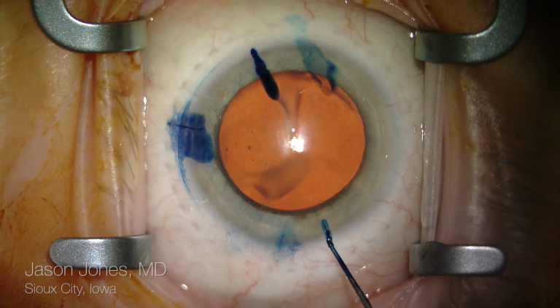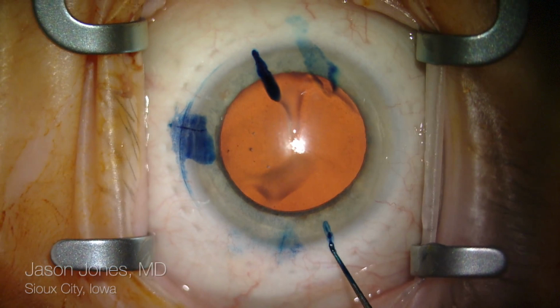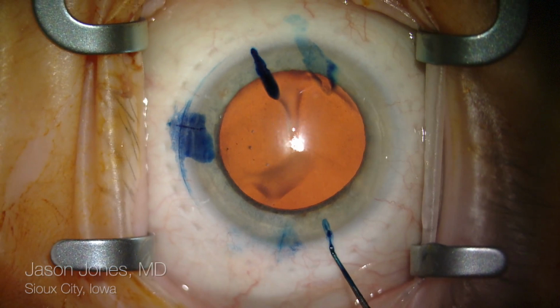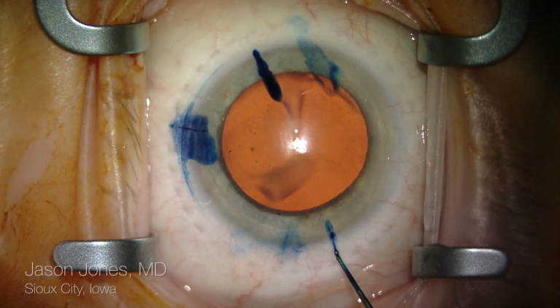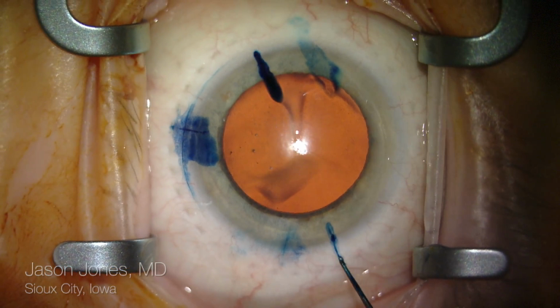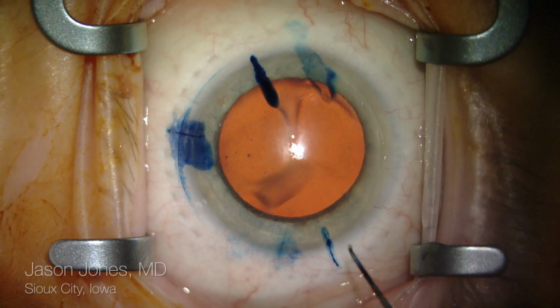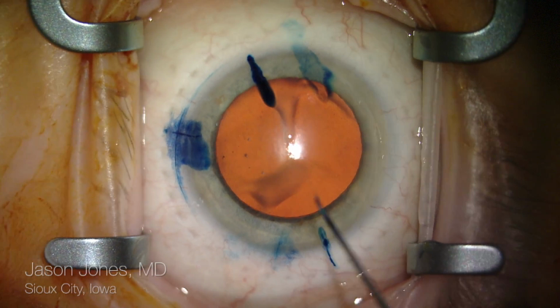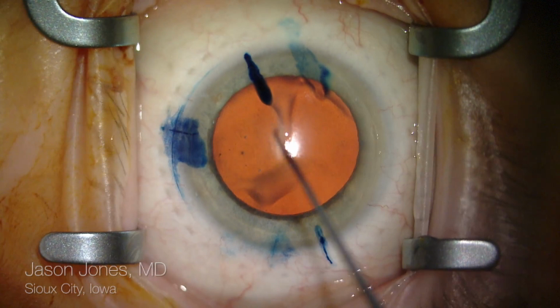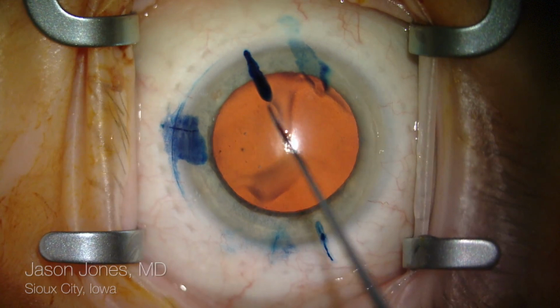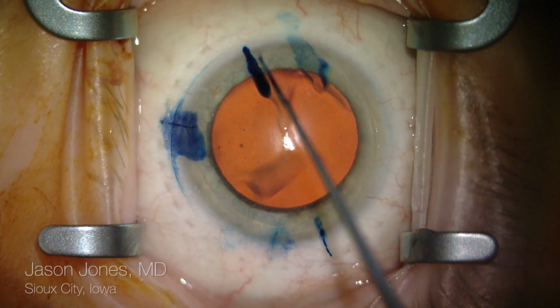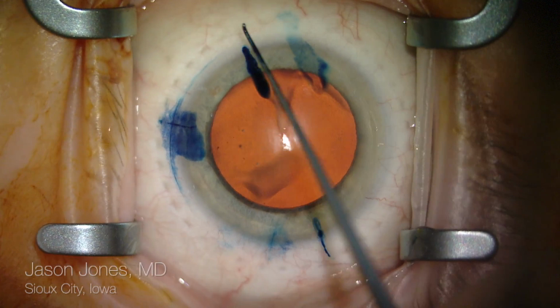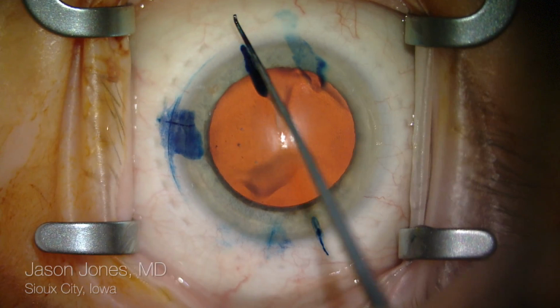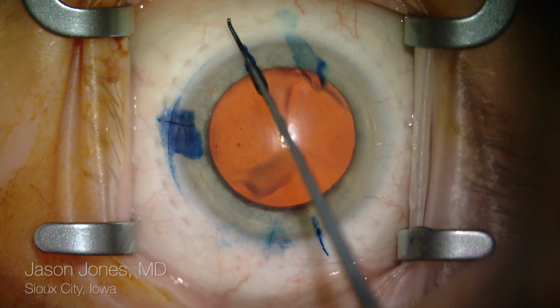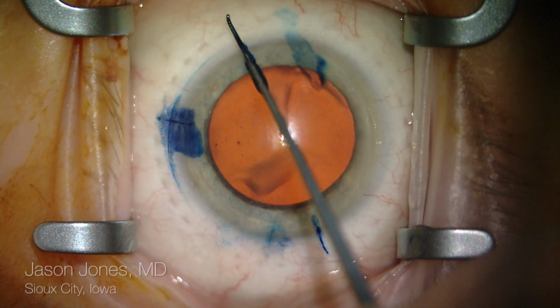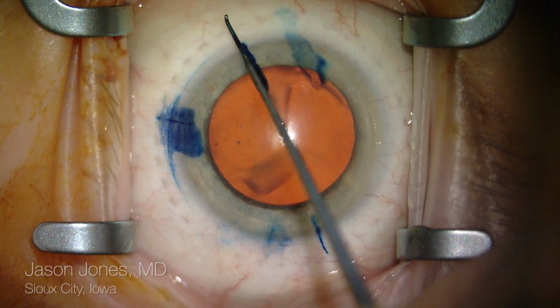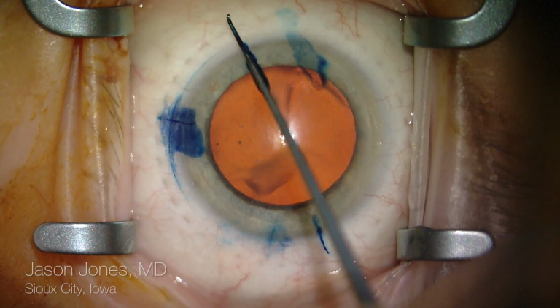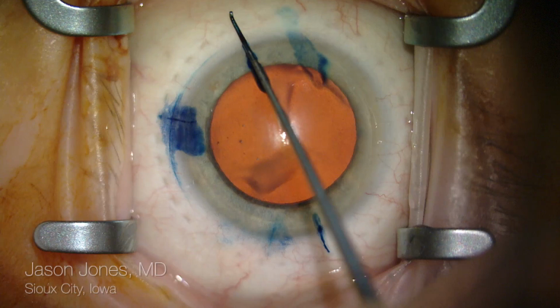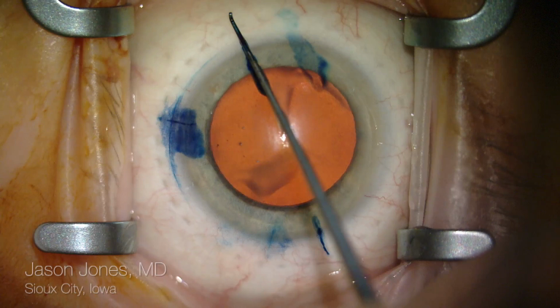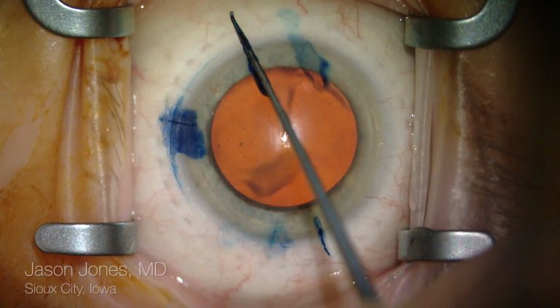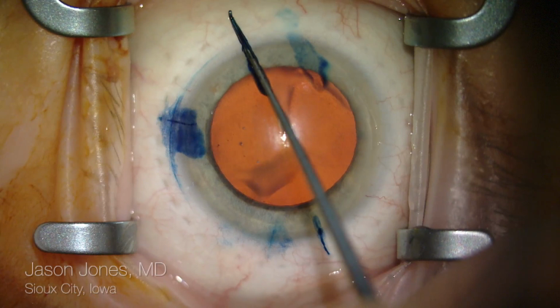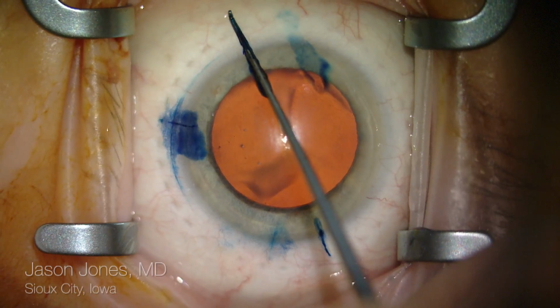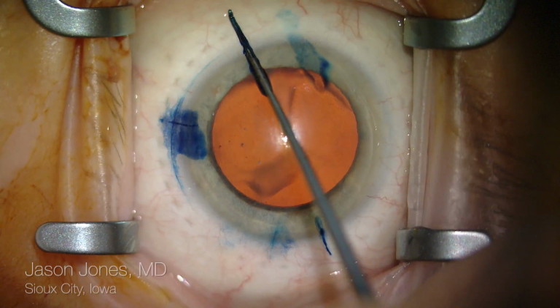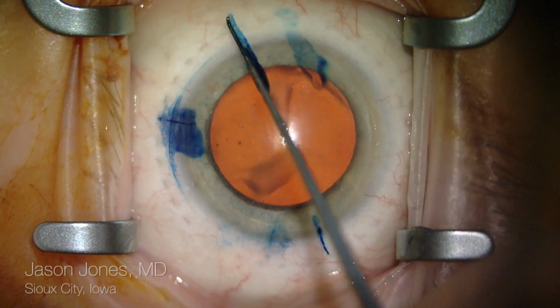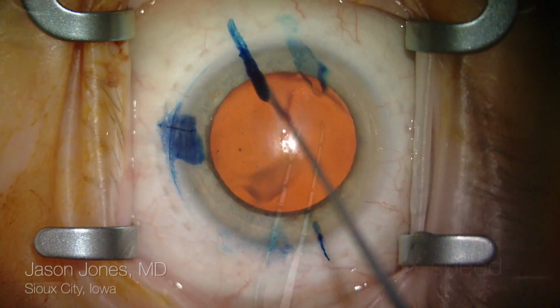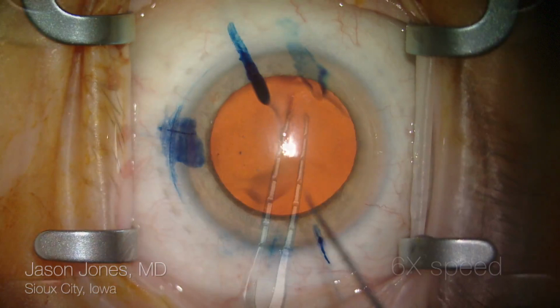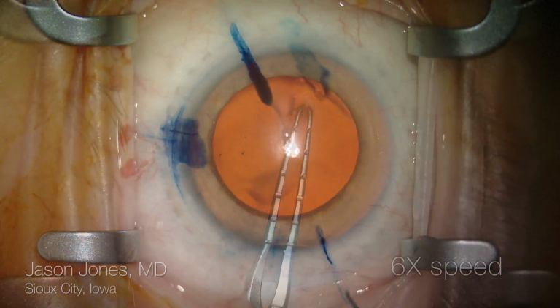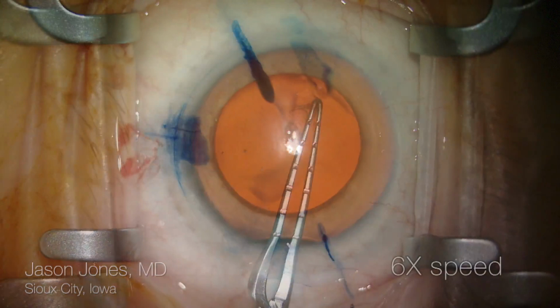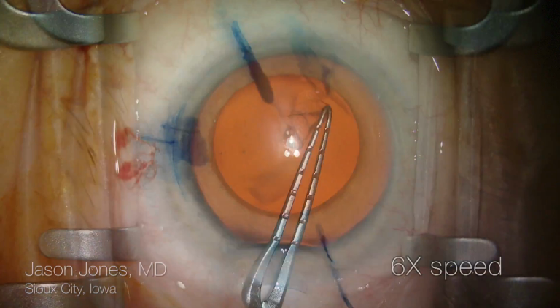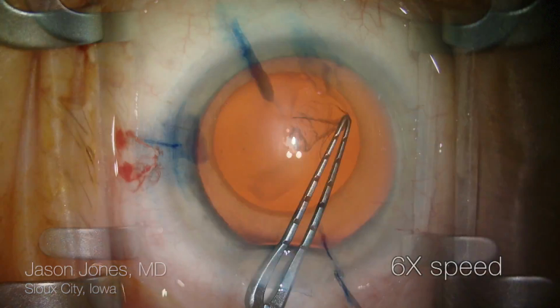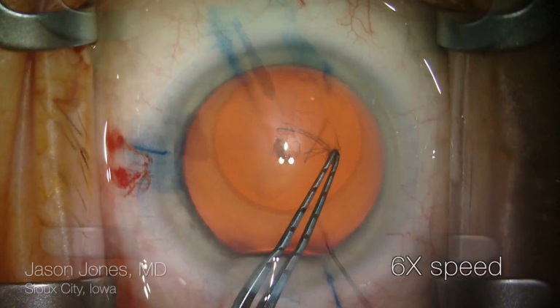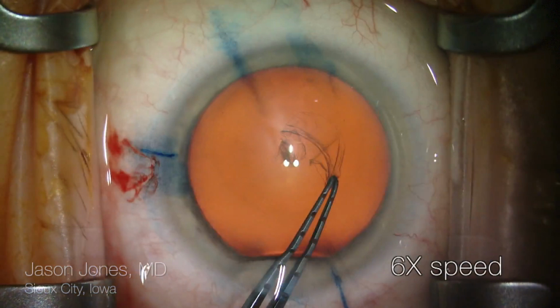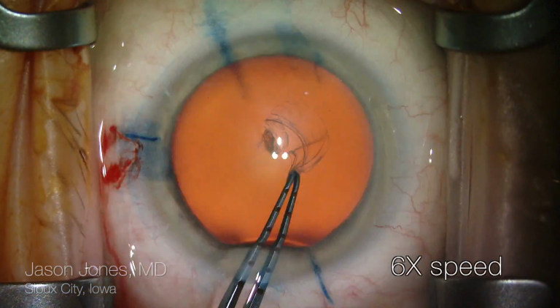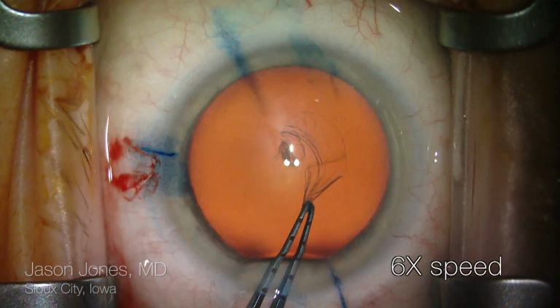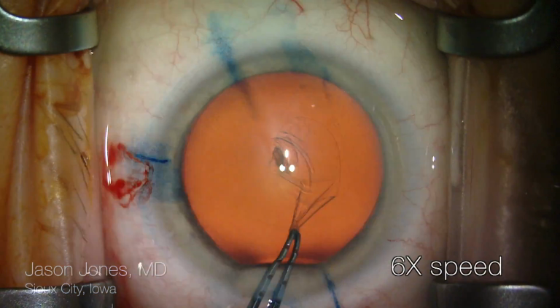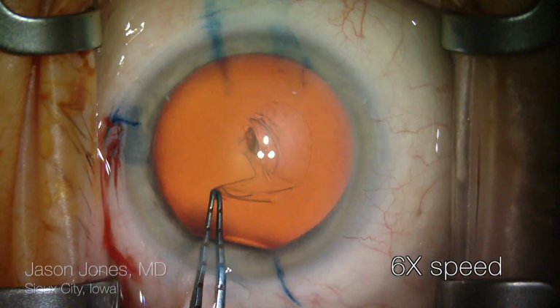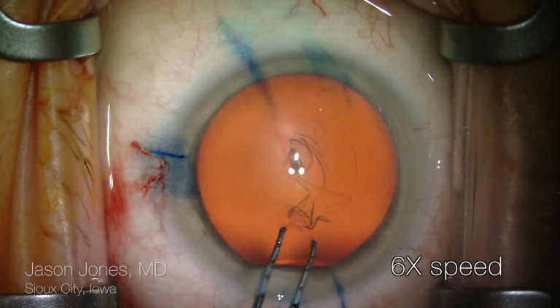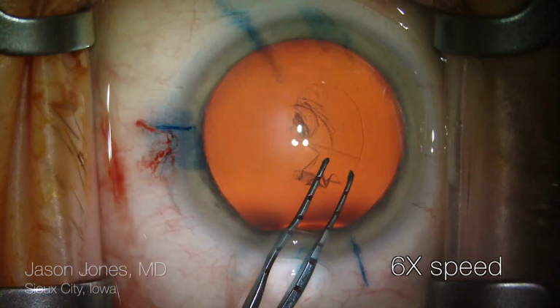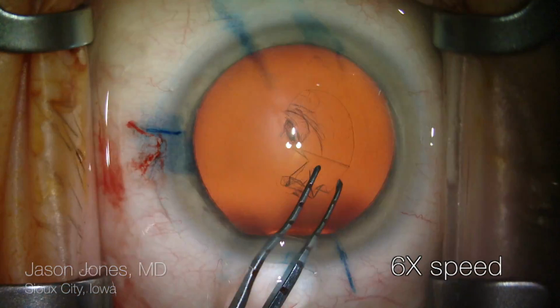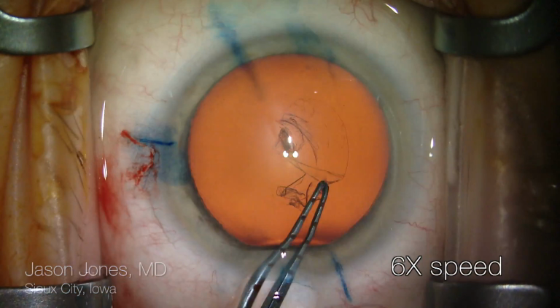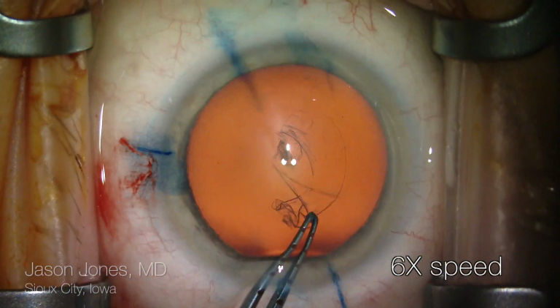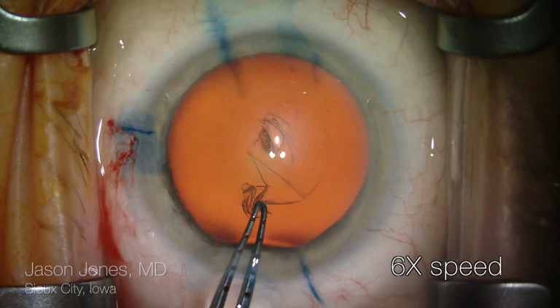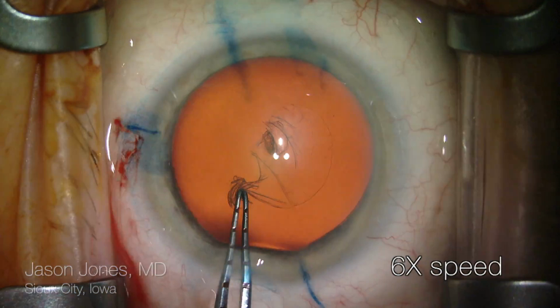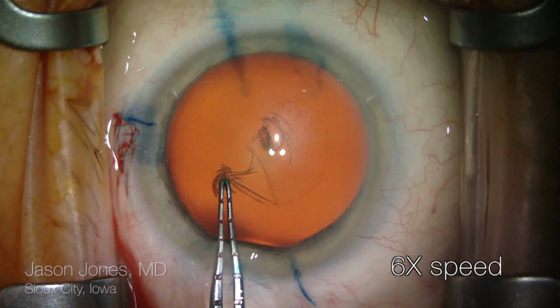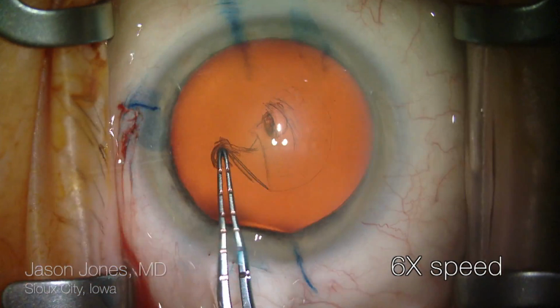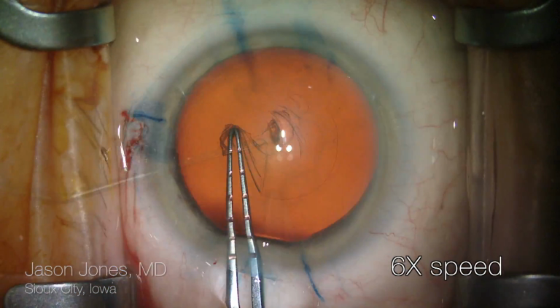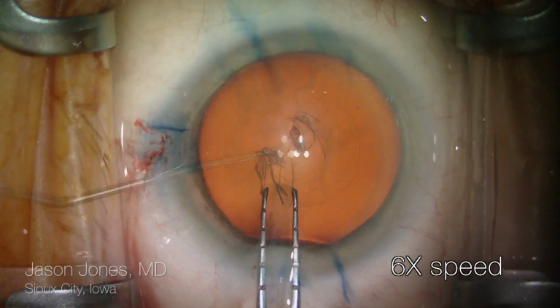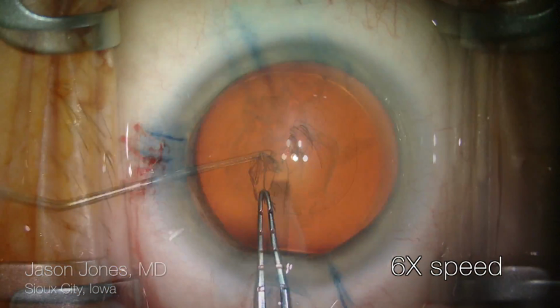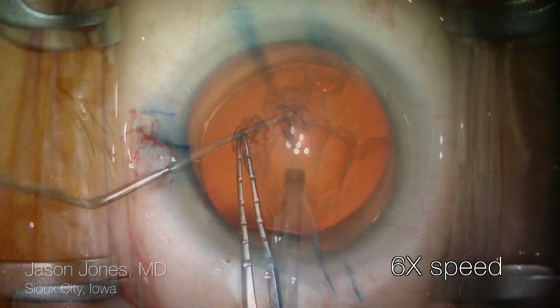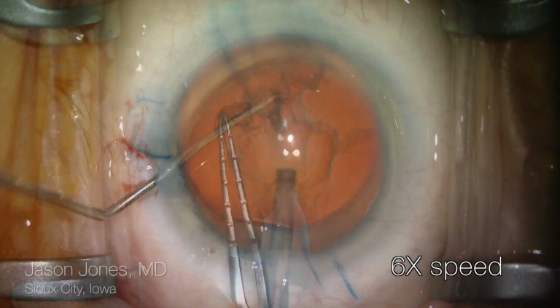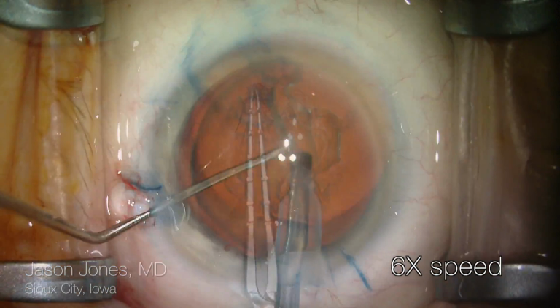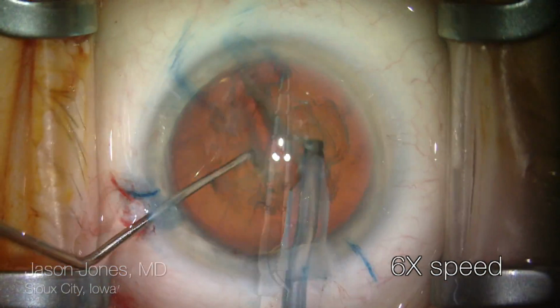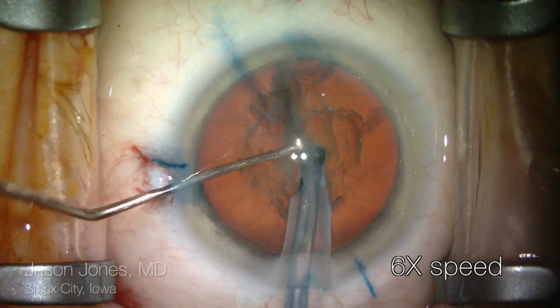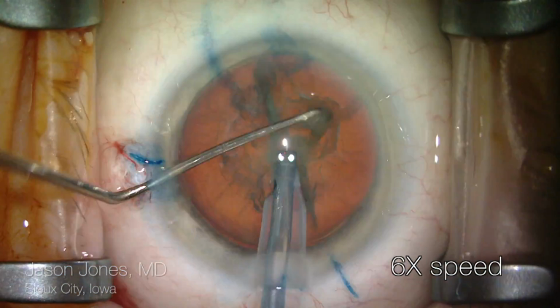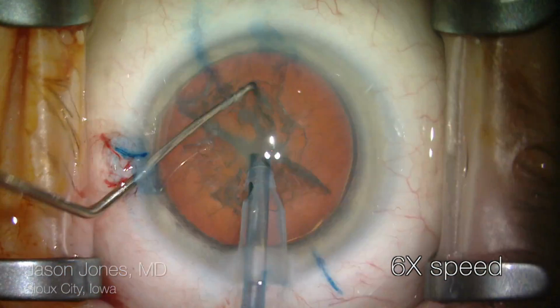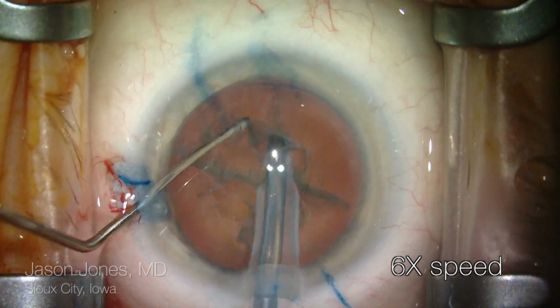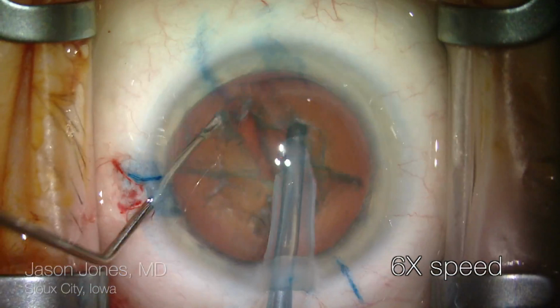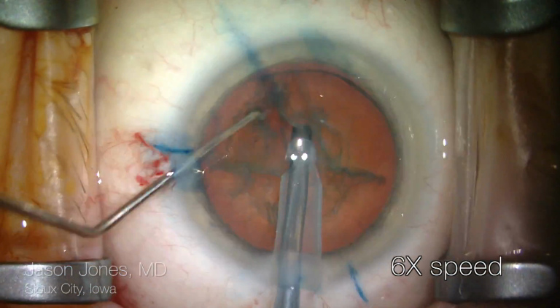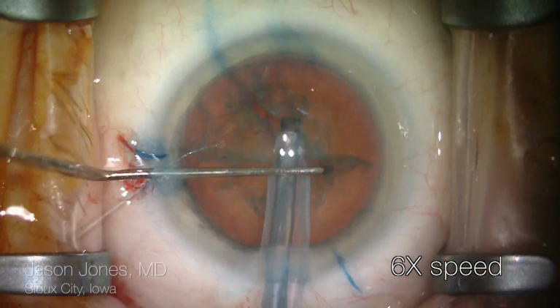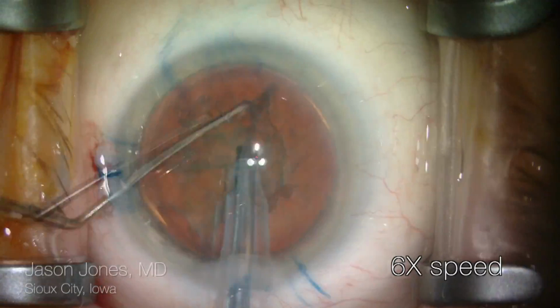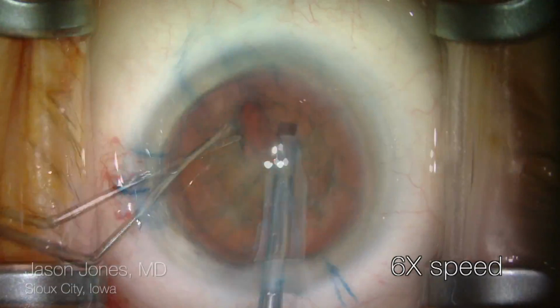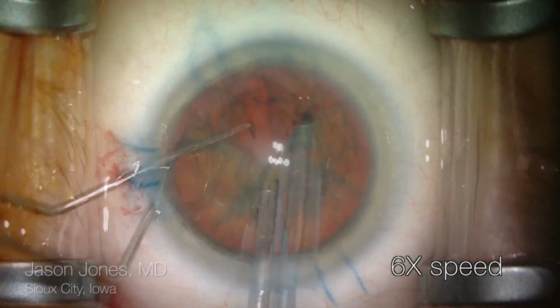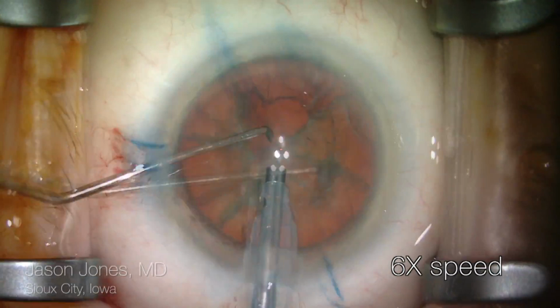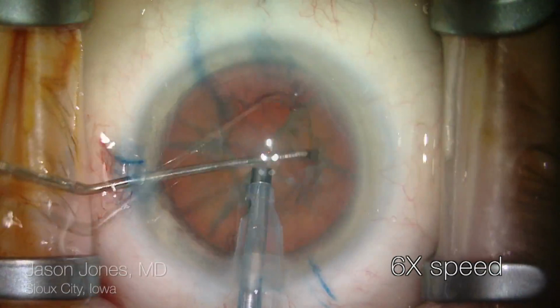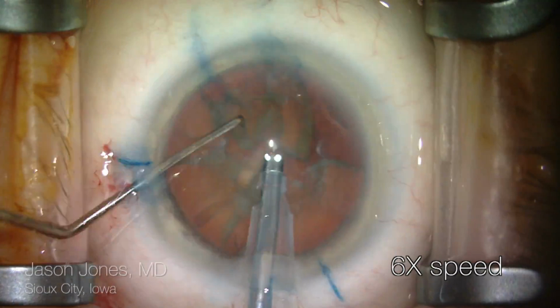This provides final orientation of the lens implant. This is going to be a toric extended range of vision lens.